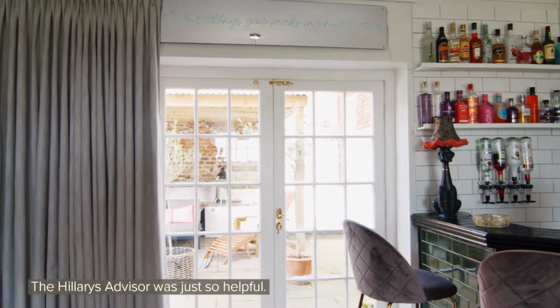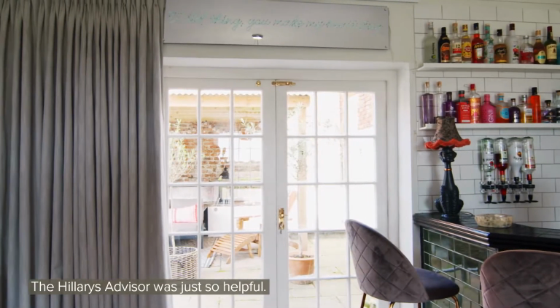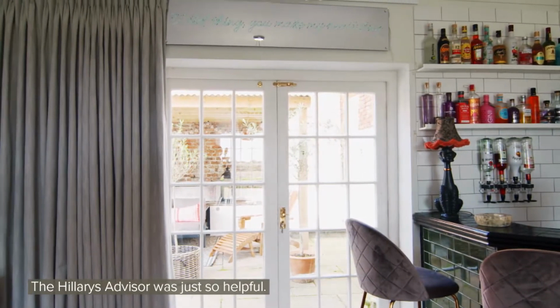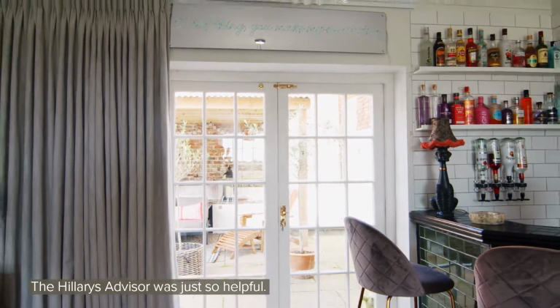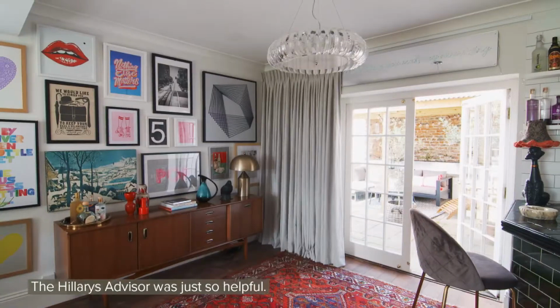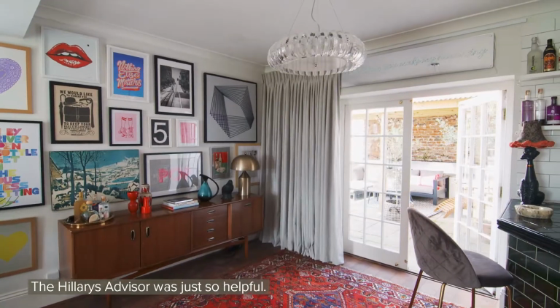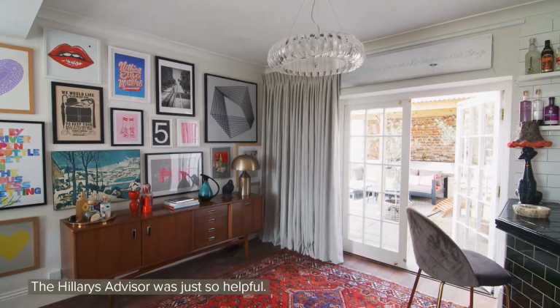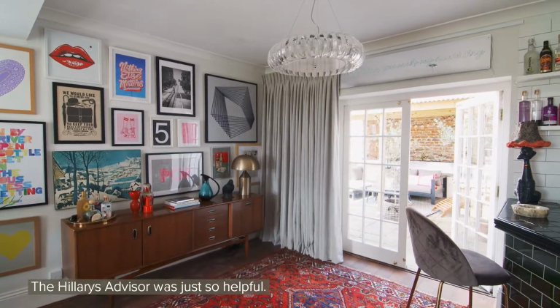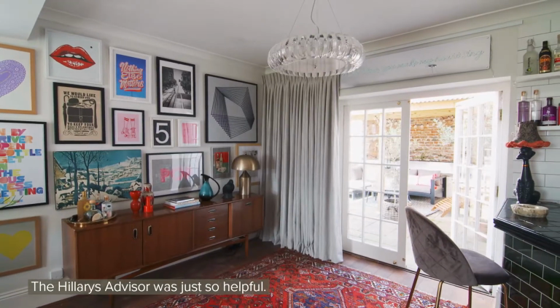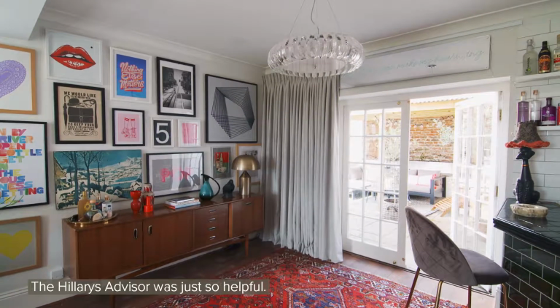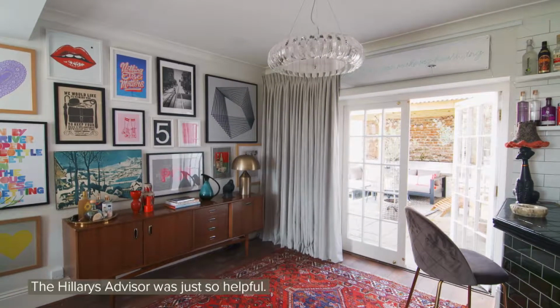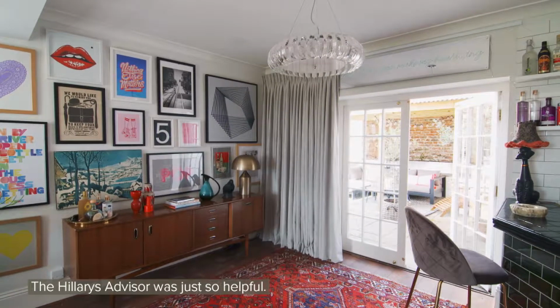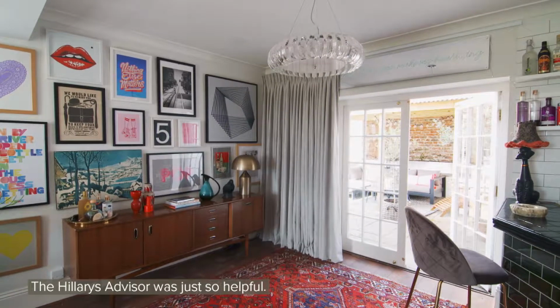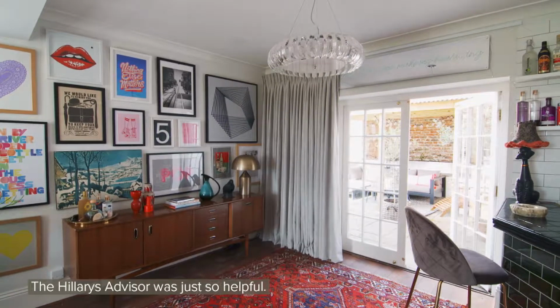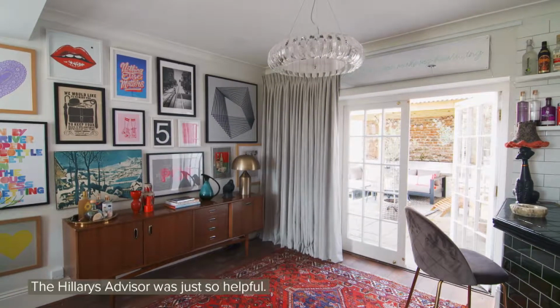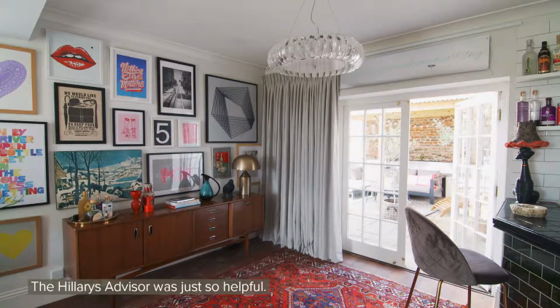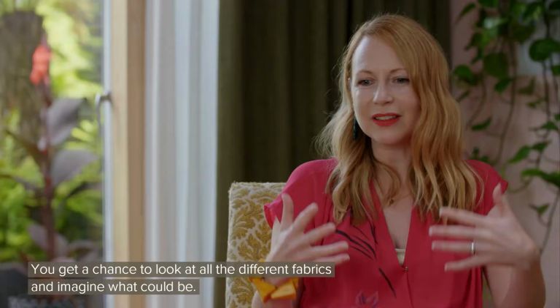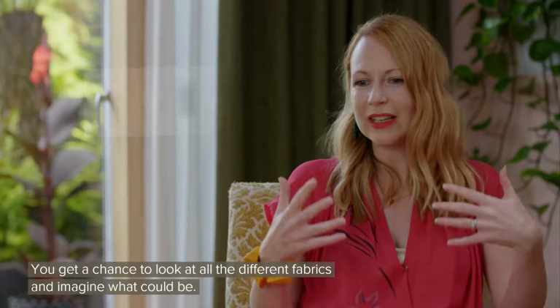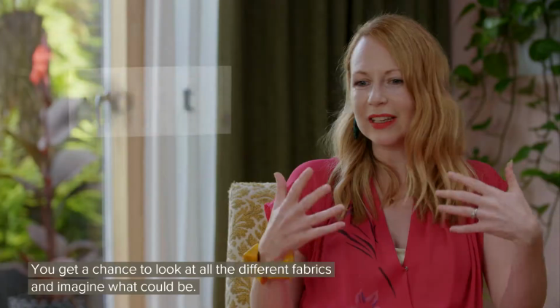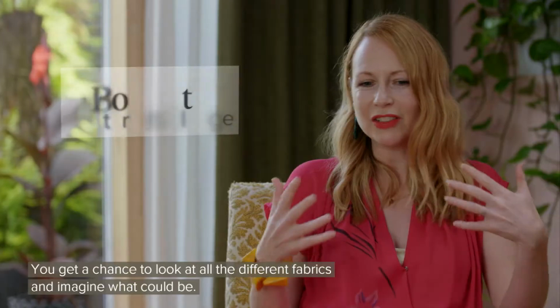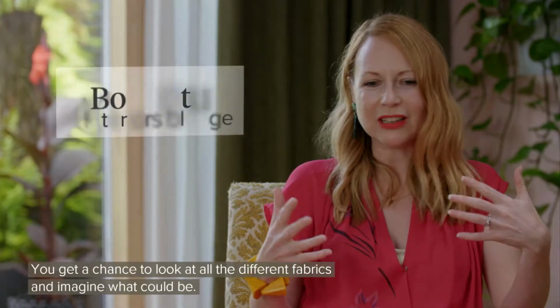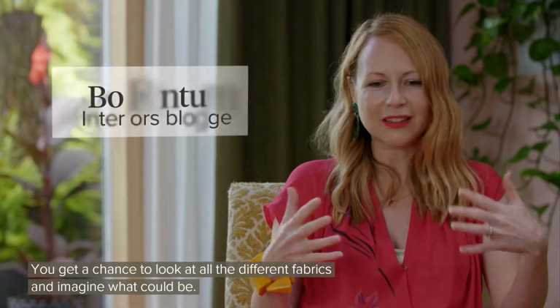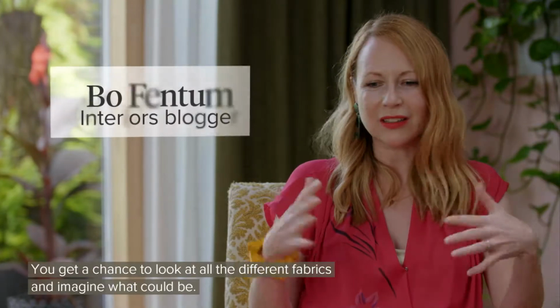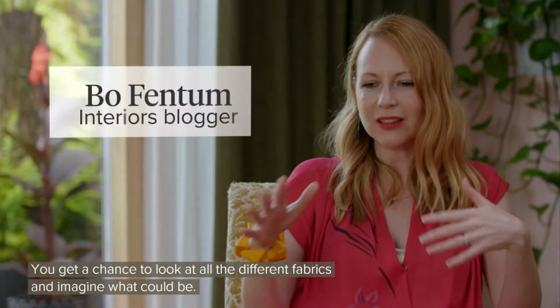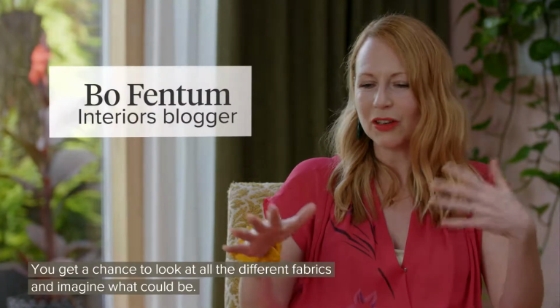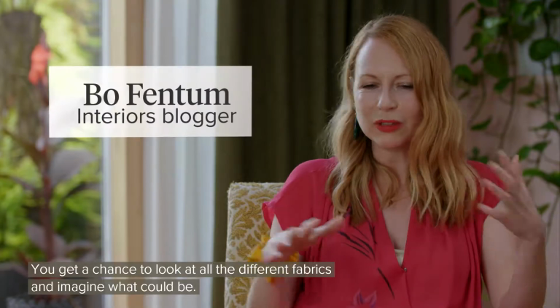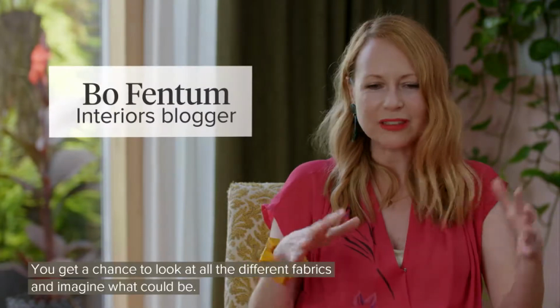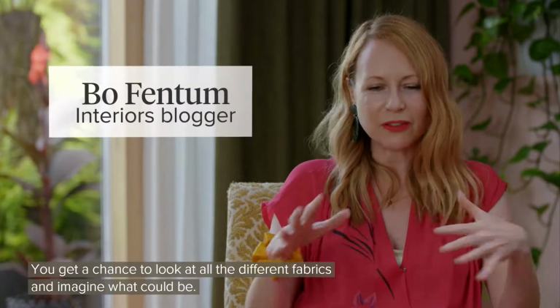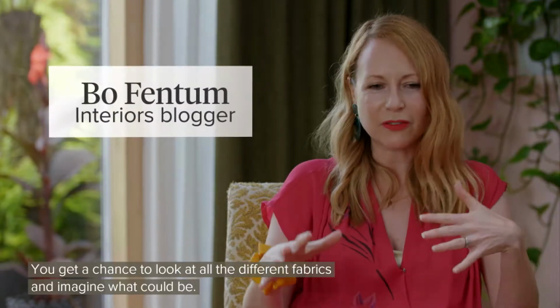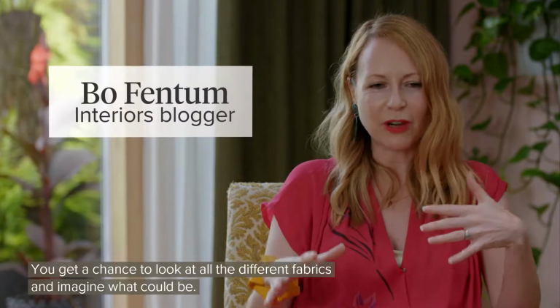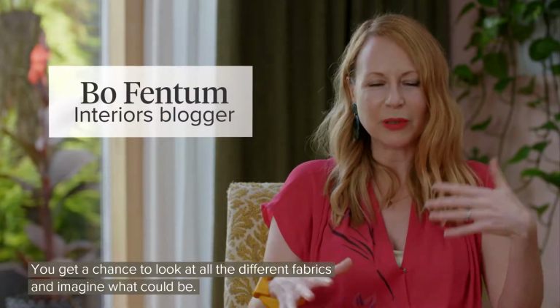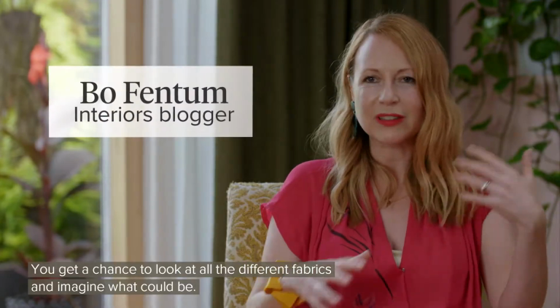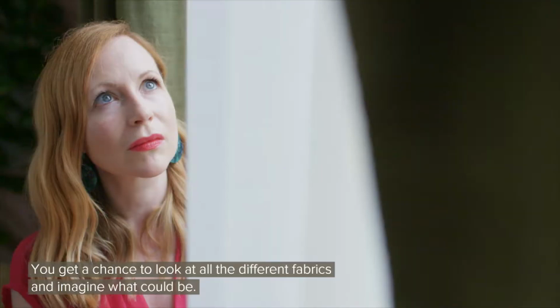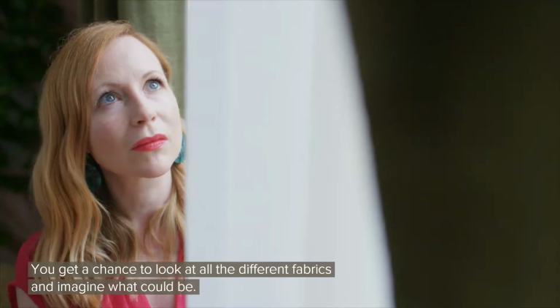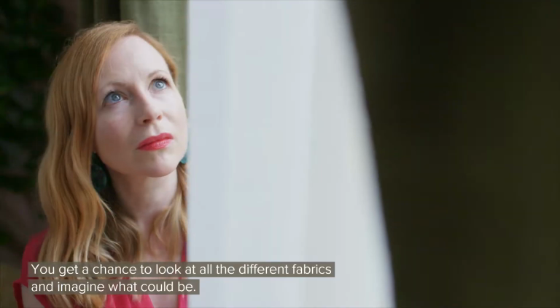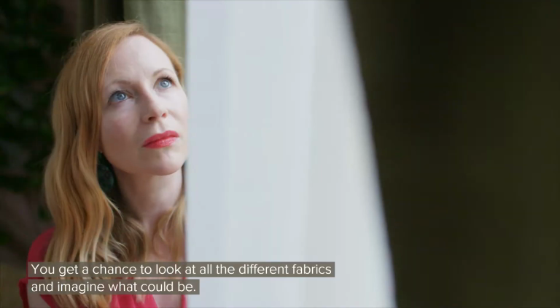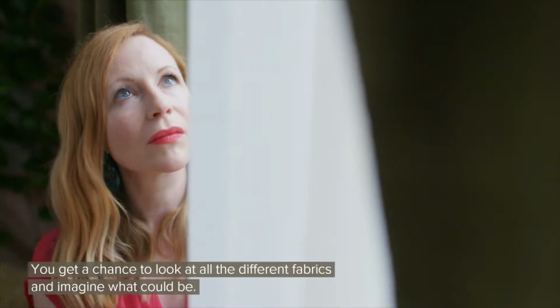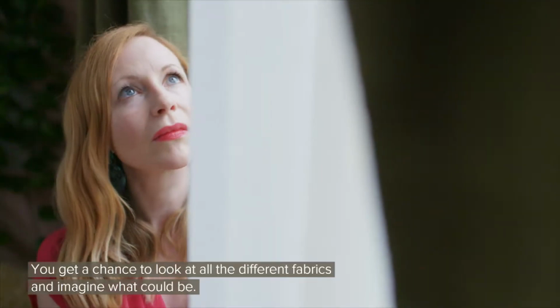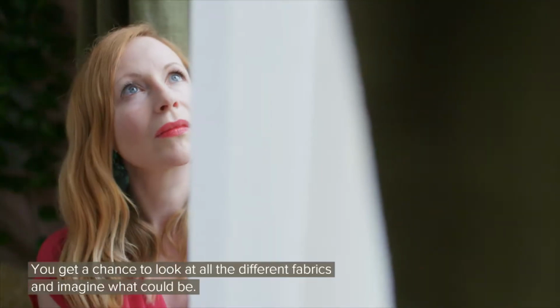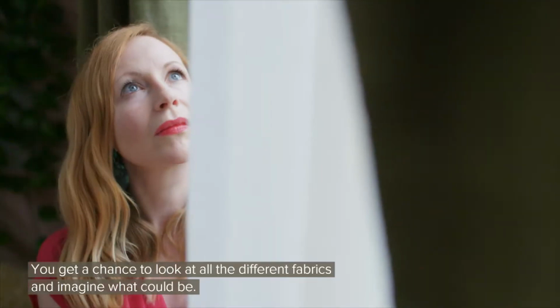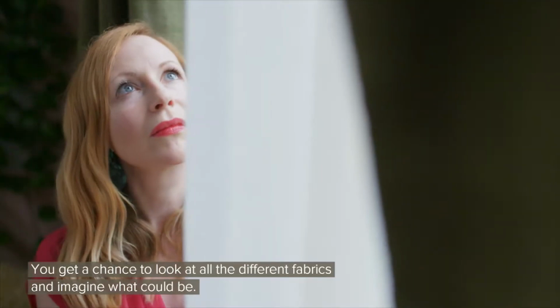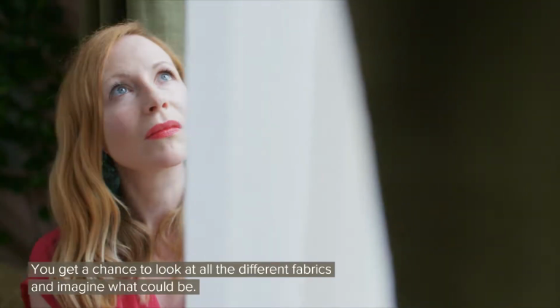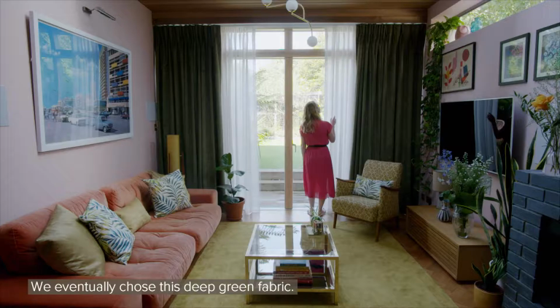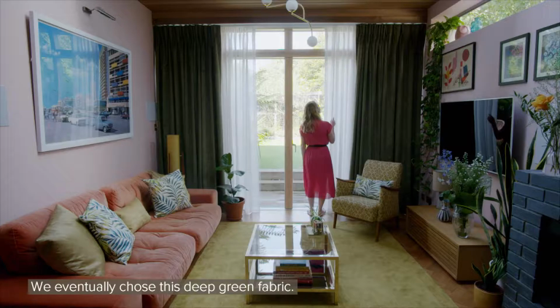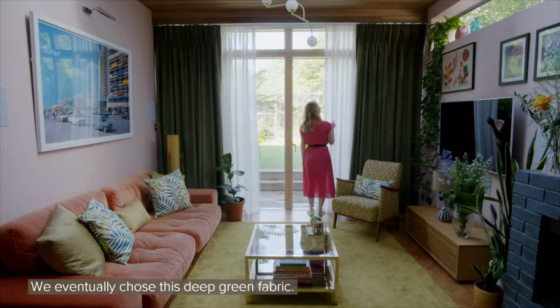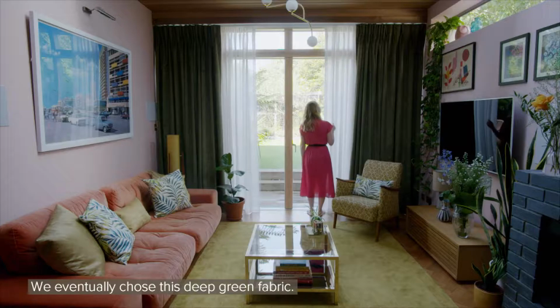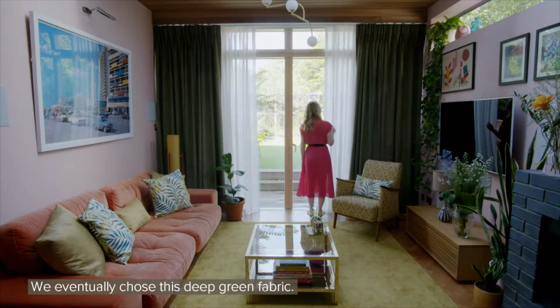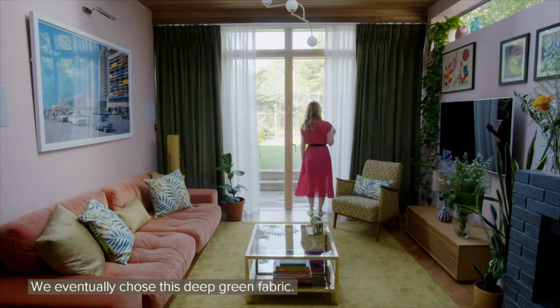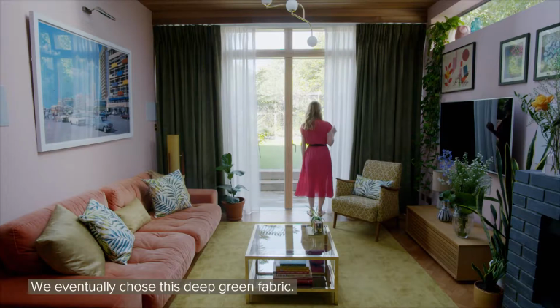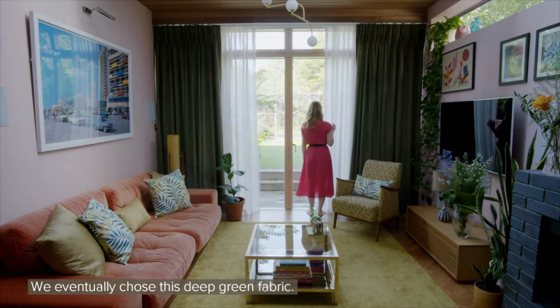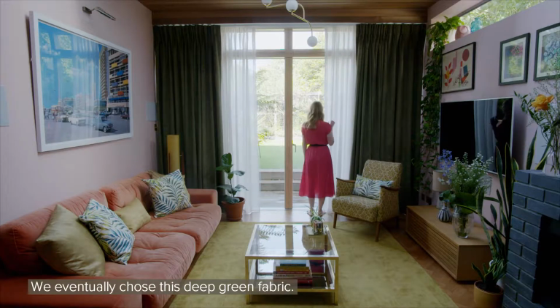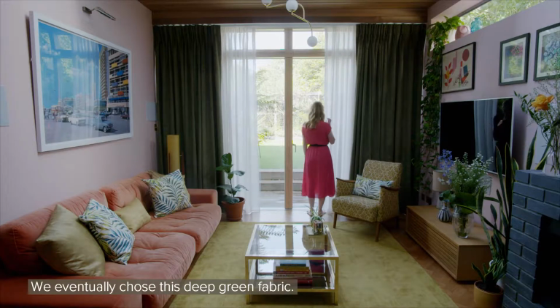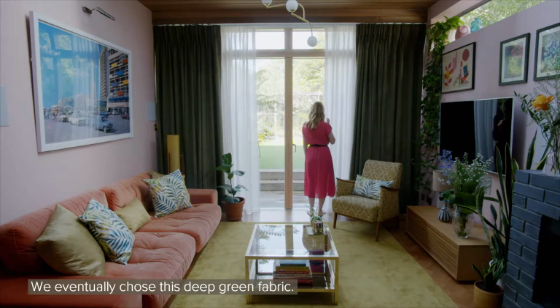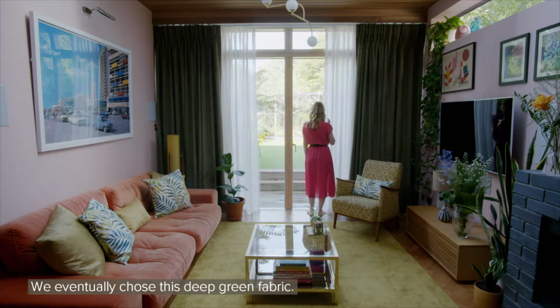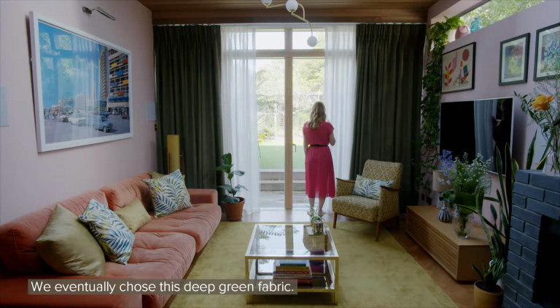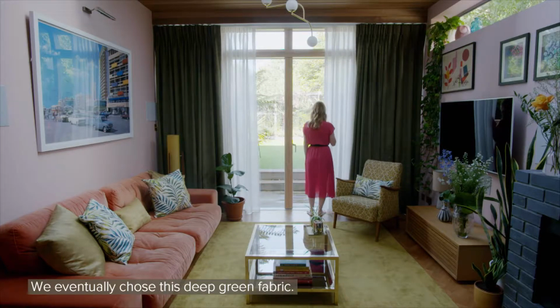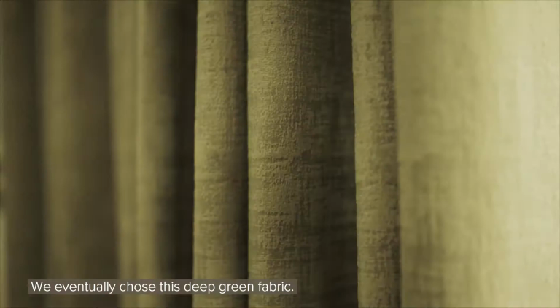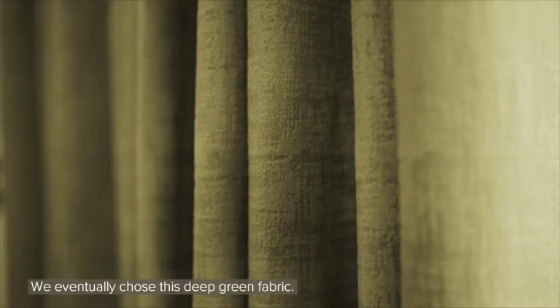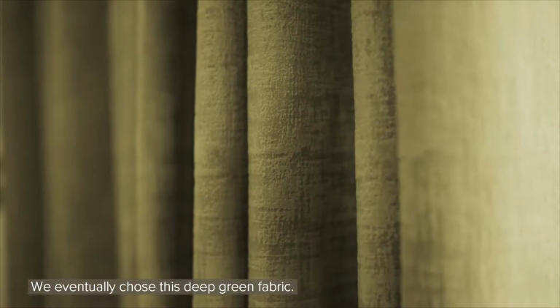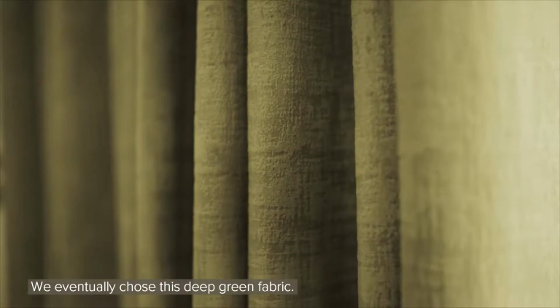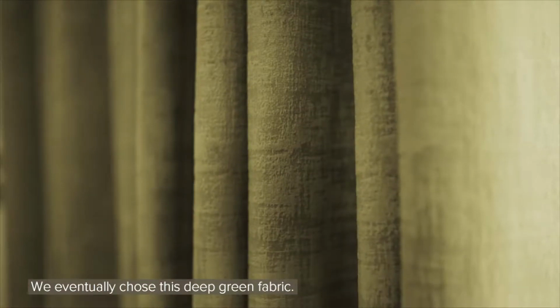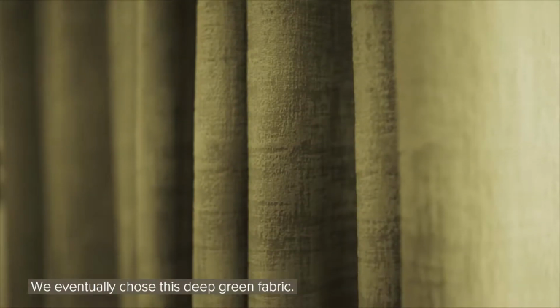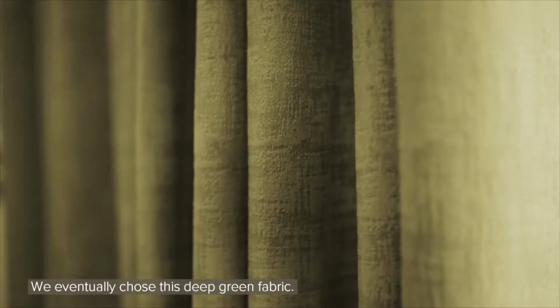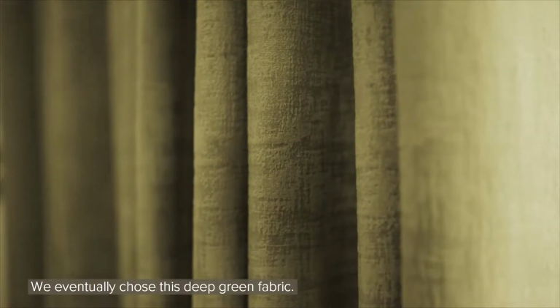Hilary's advisor was just so helpful. You get a chance to look at all these different fabrics and imagine what could be. We eventually chose this deep green fabric.